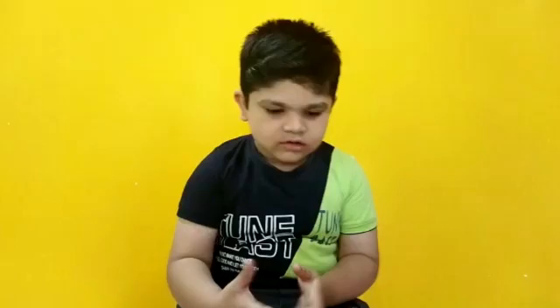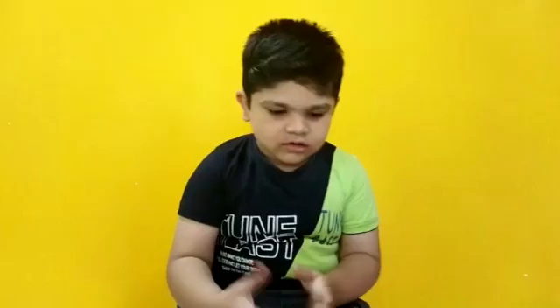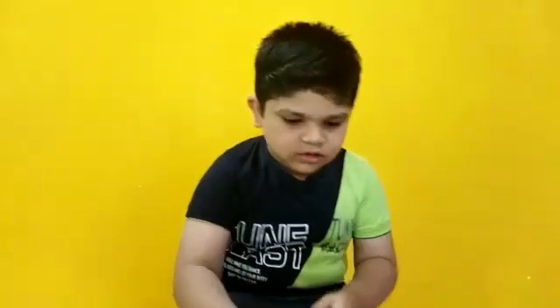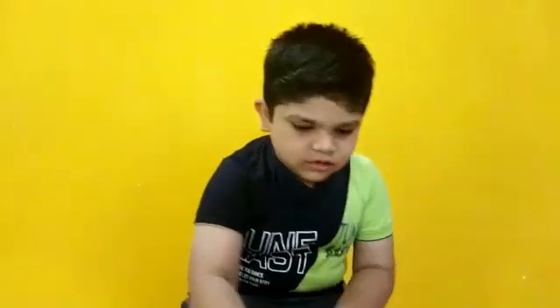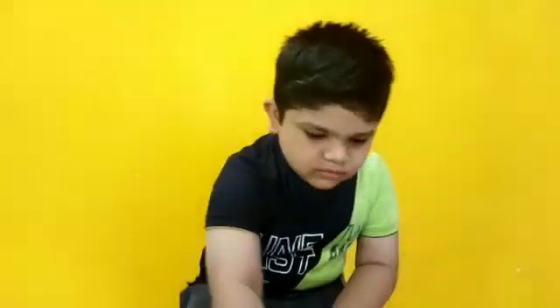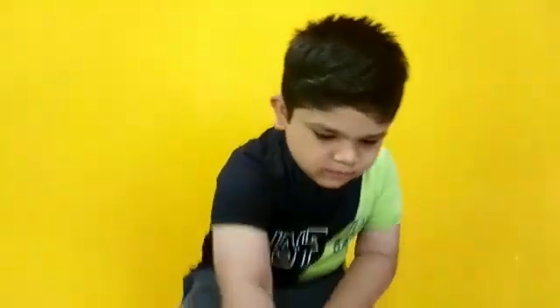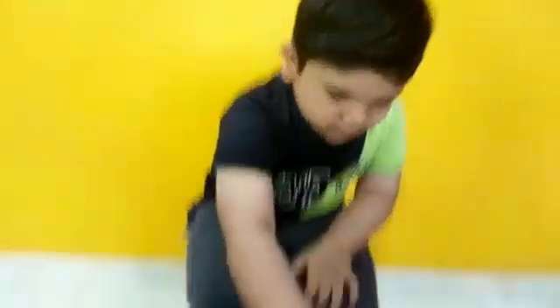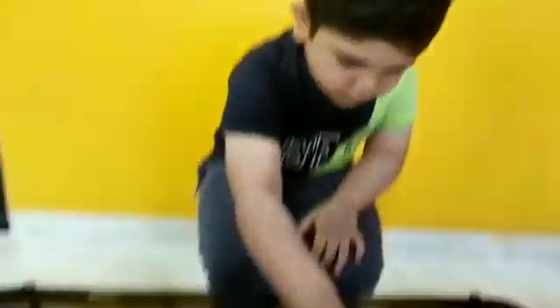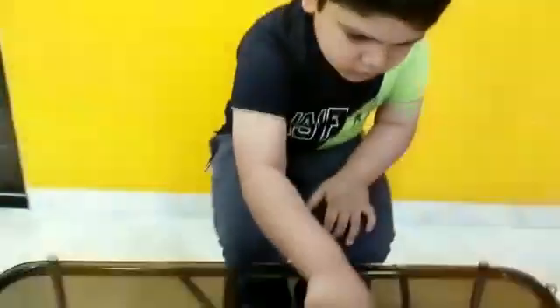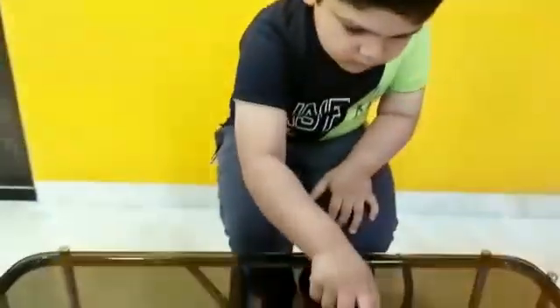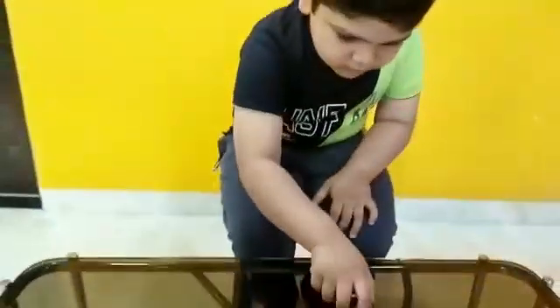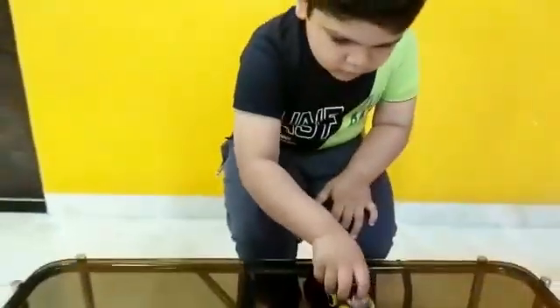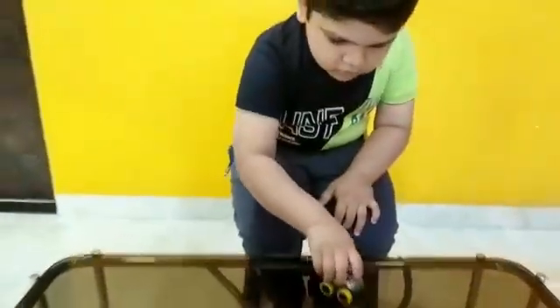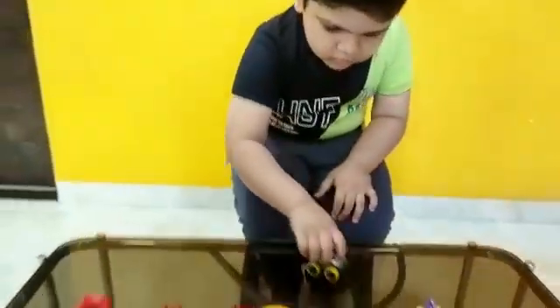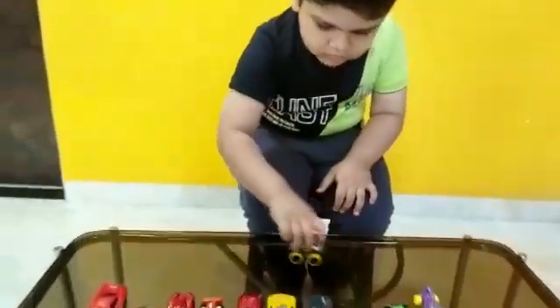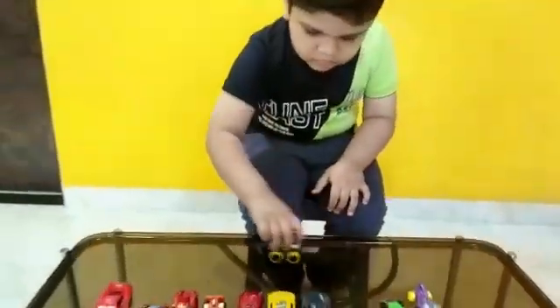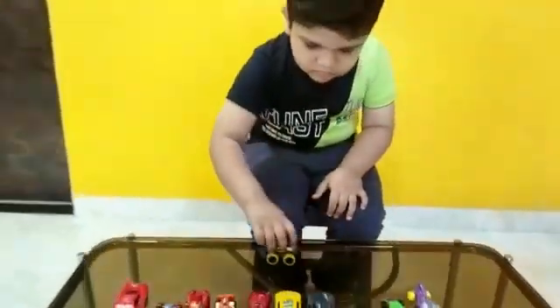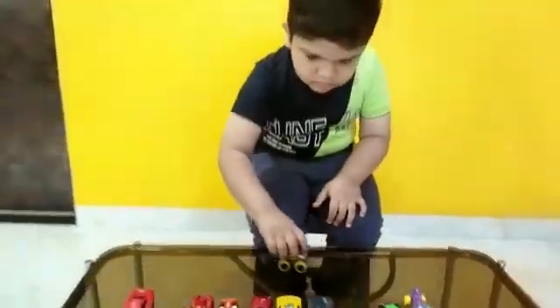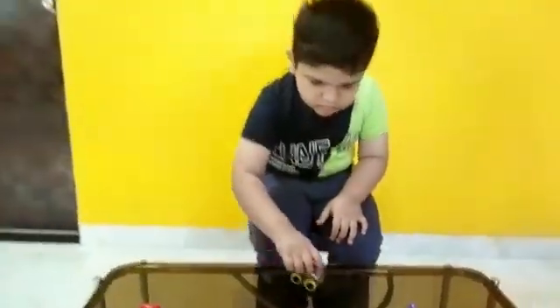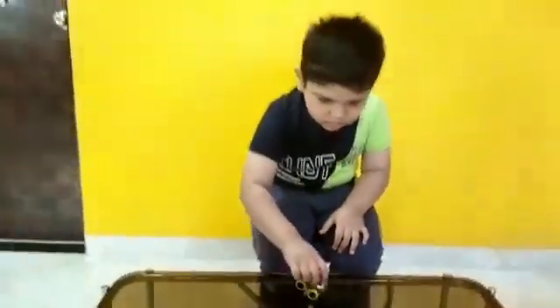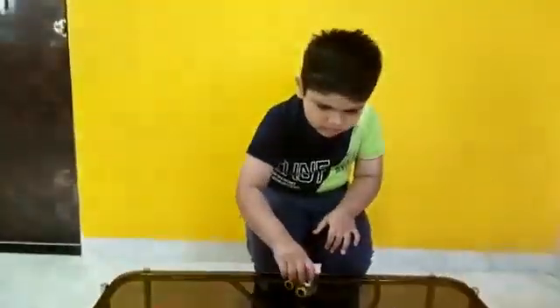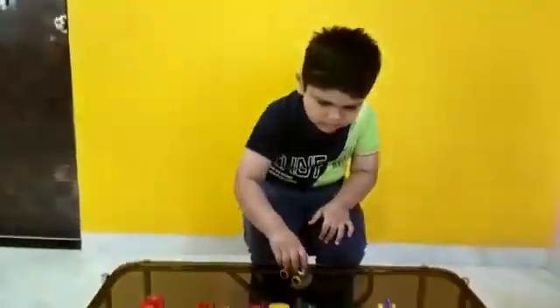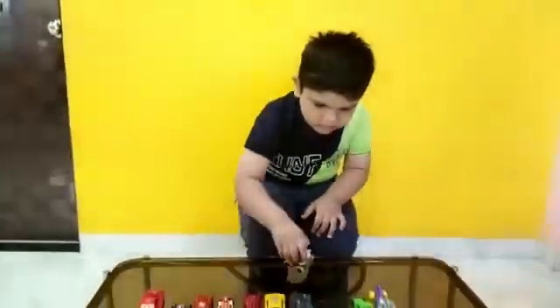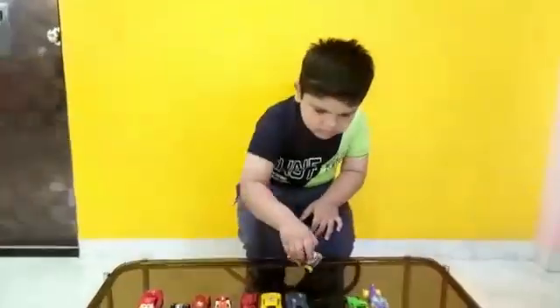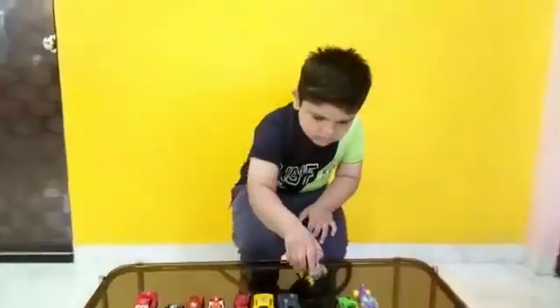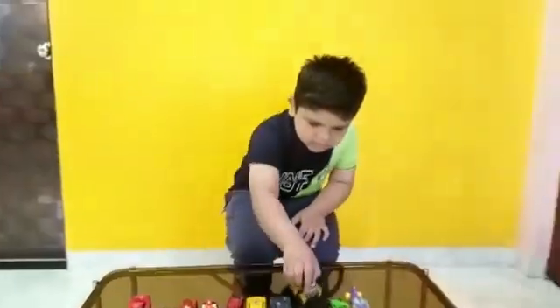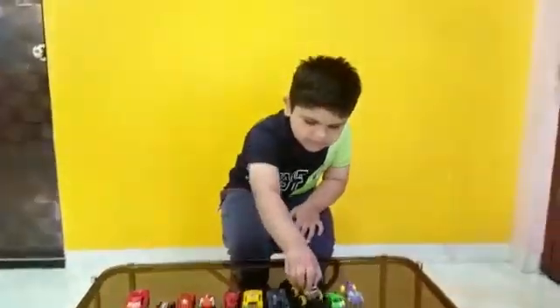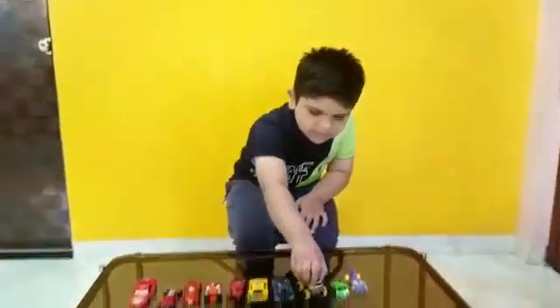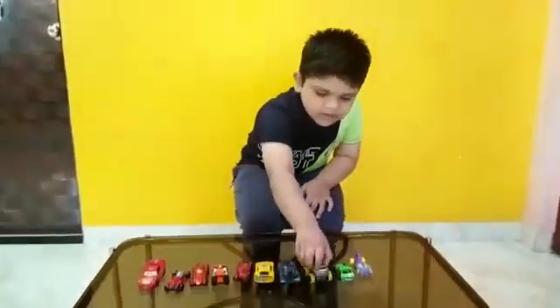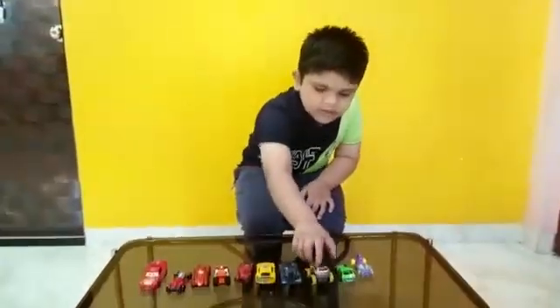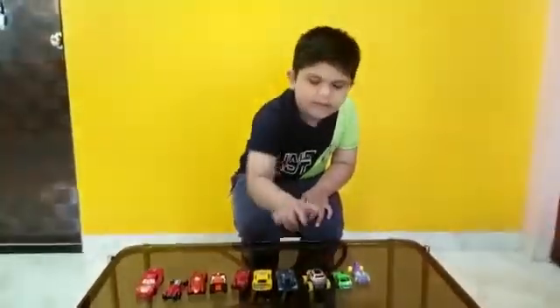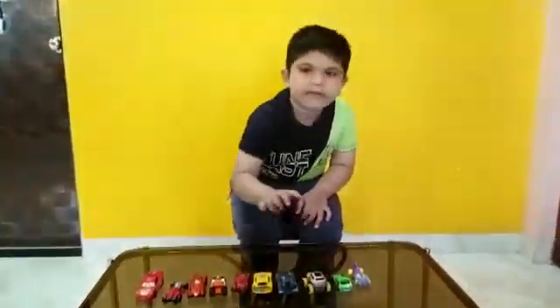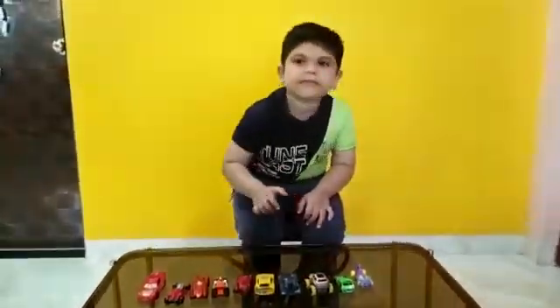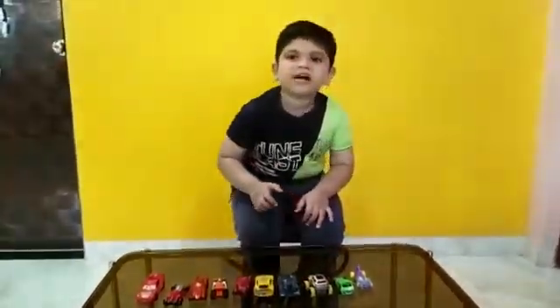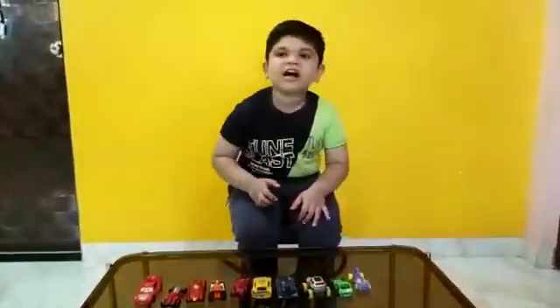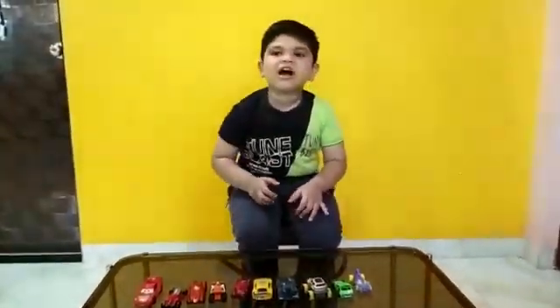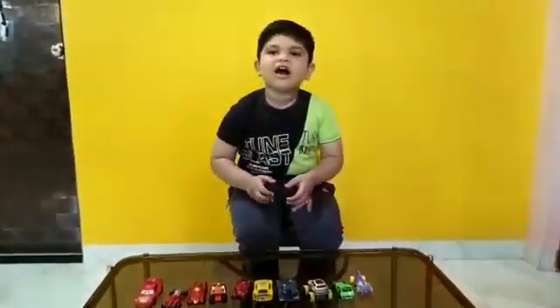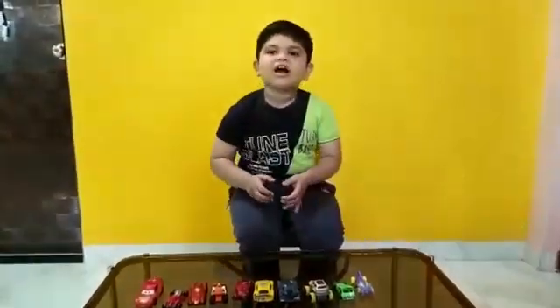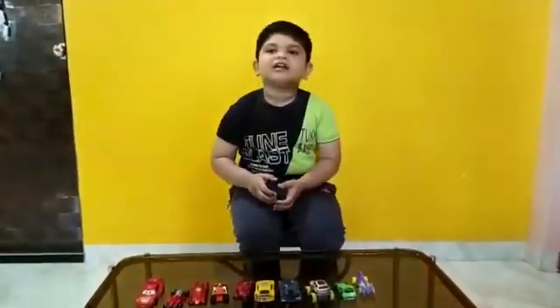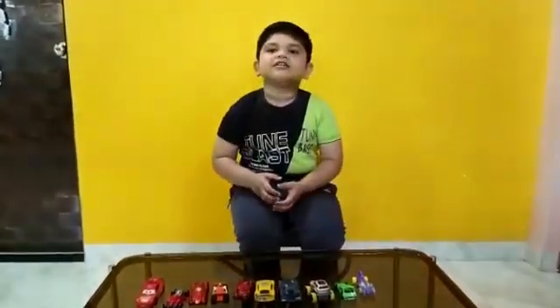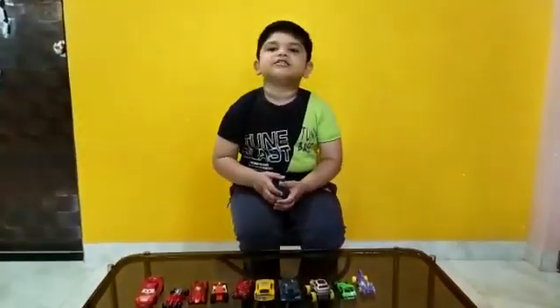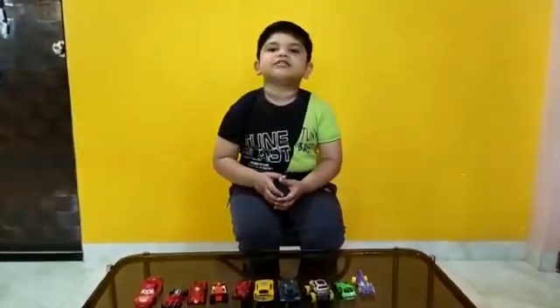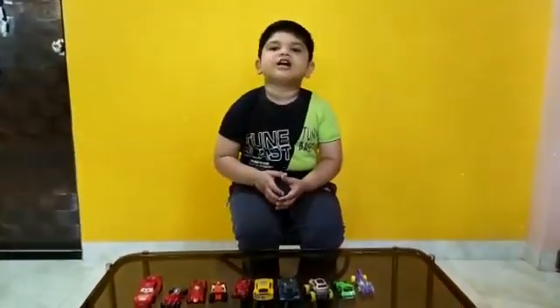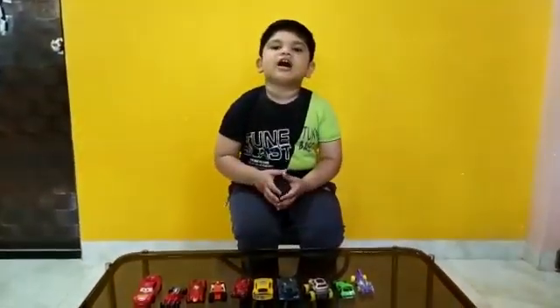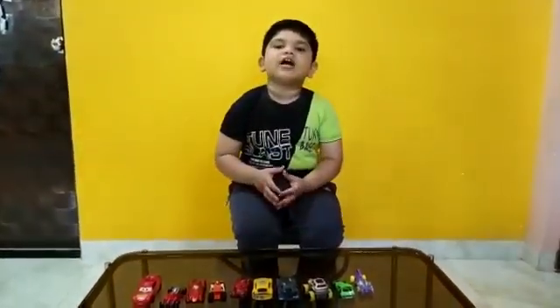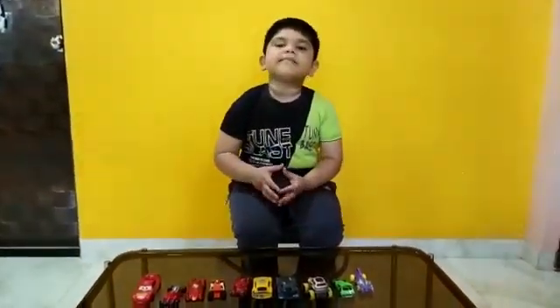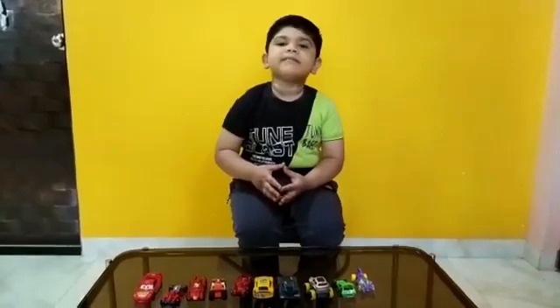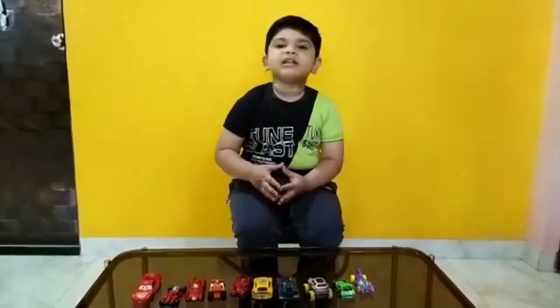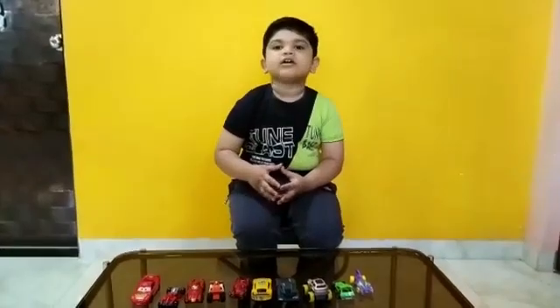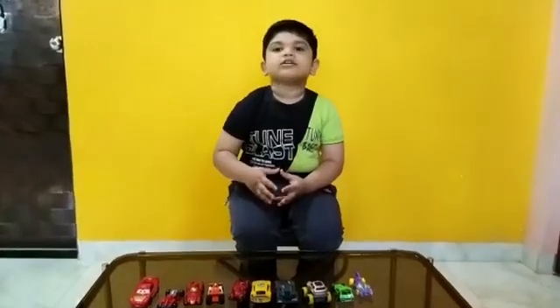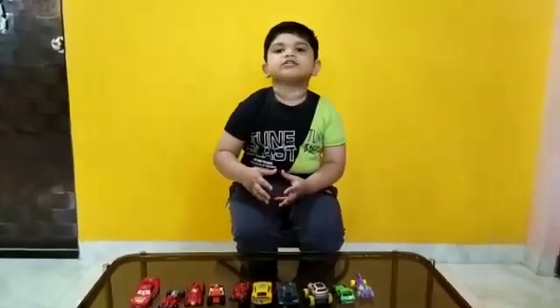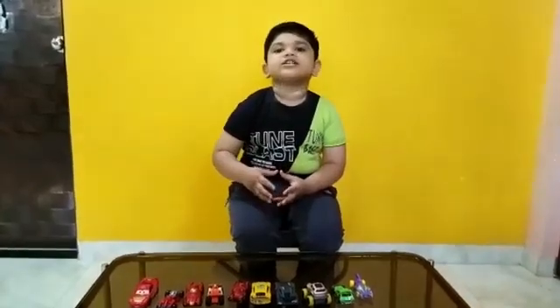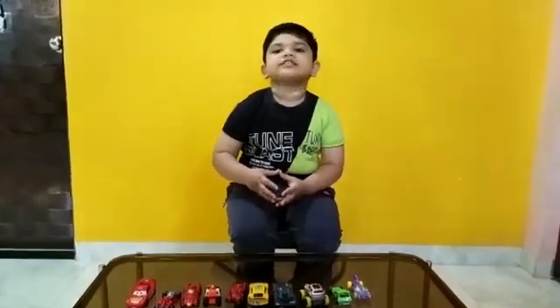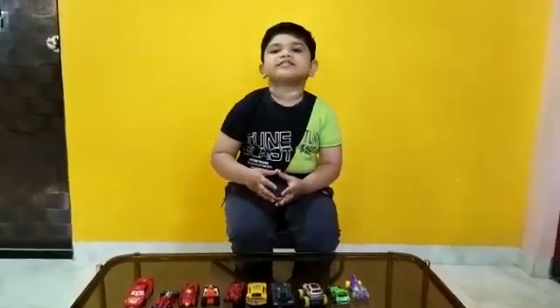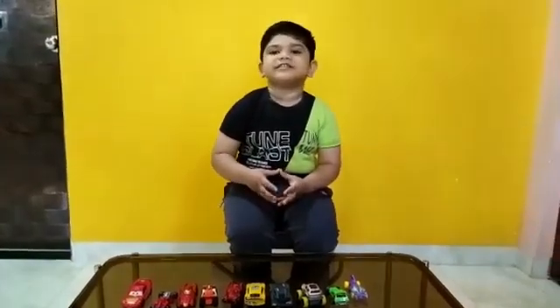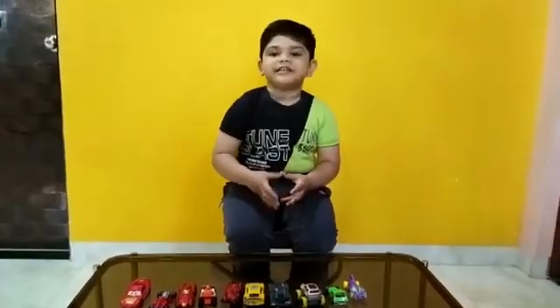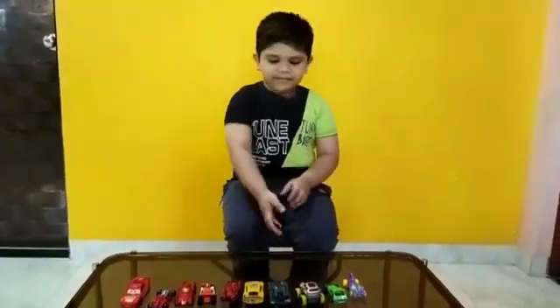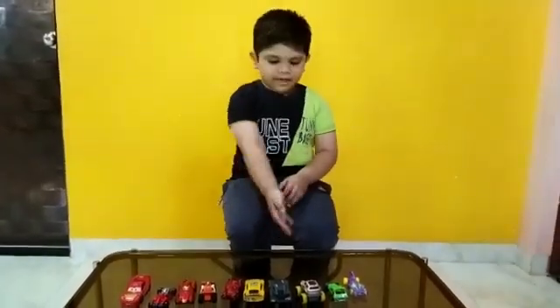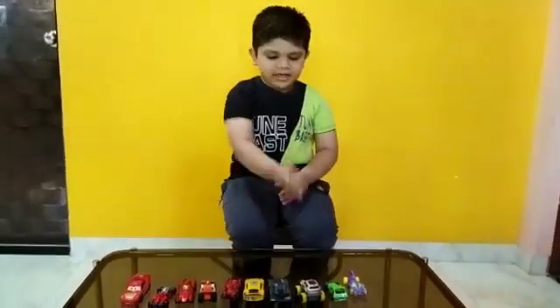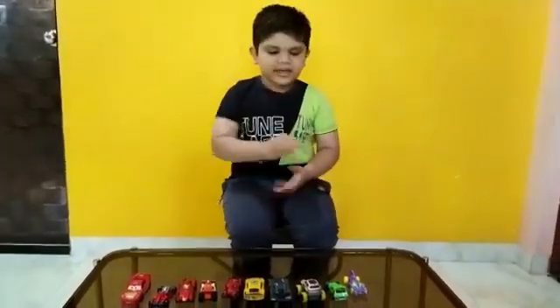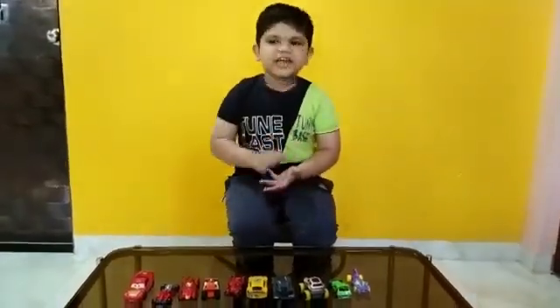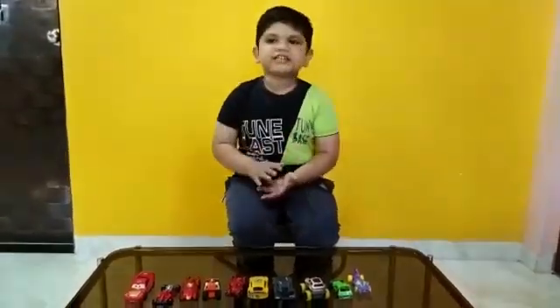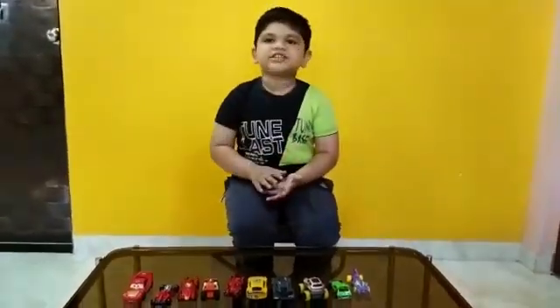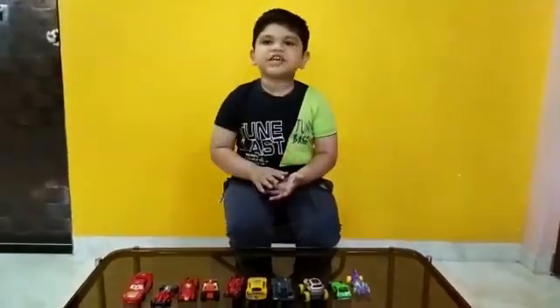Vroom, vroom, vroom, vroom. Mama, come, just see my collection.